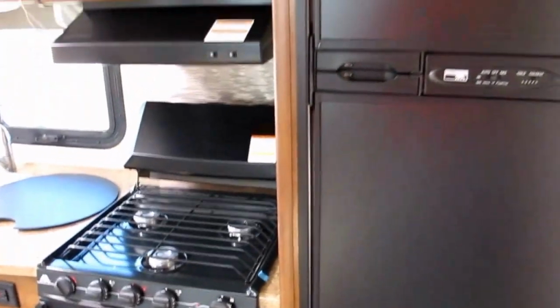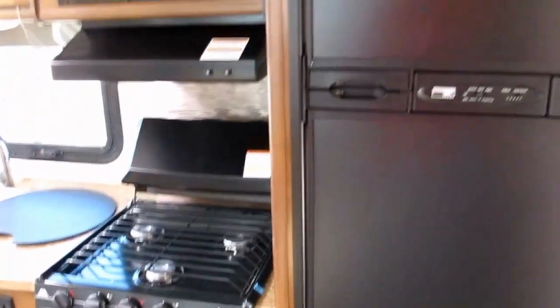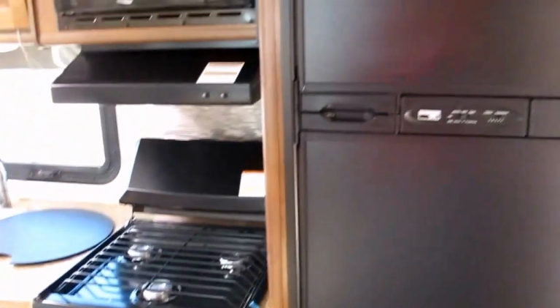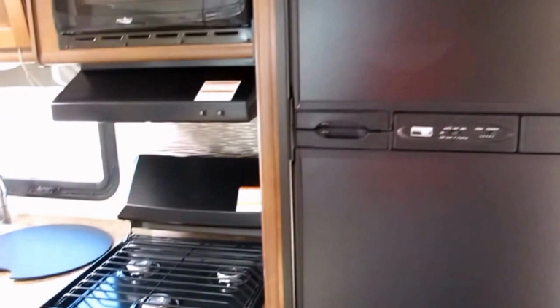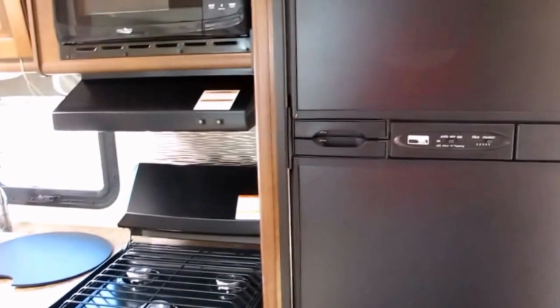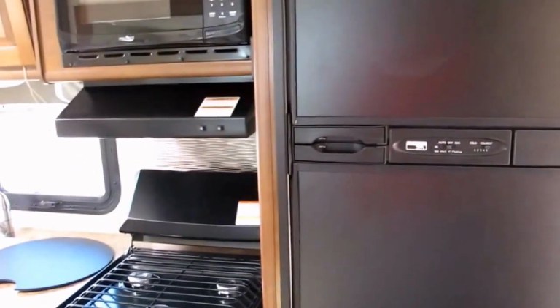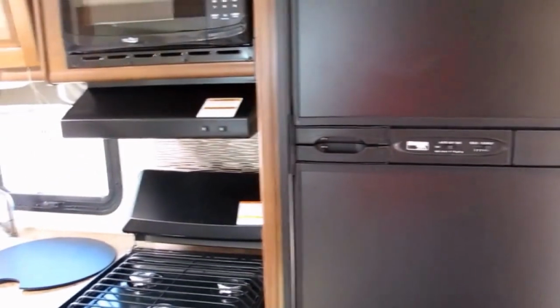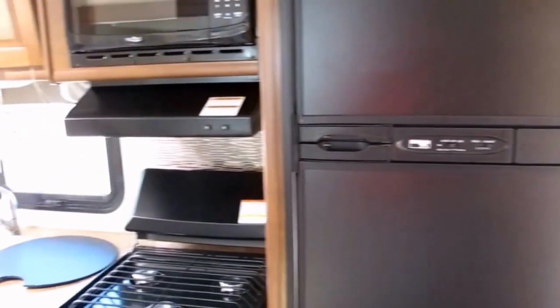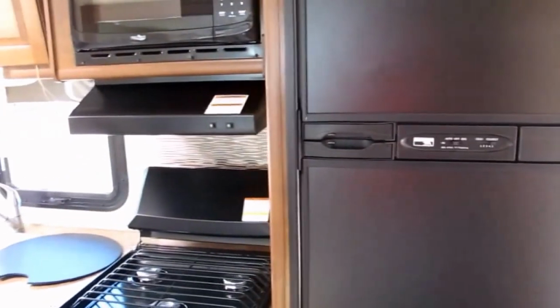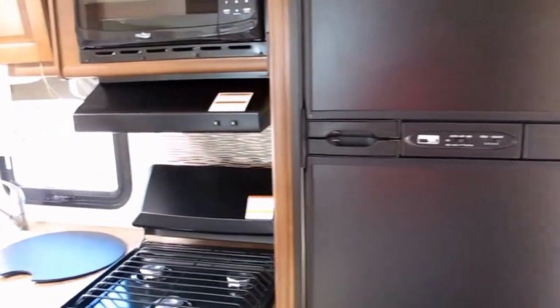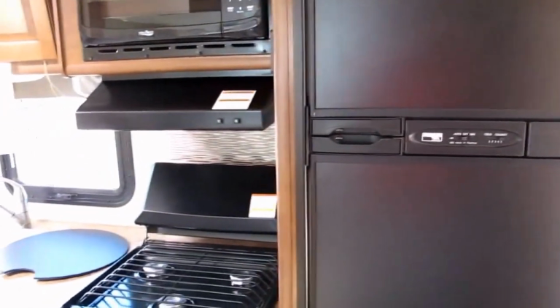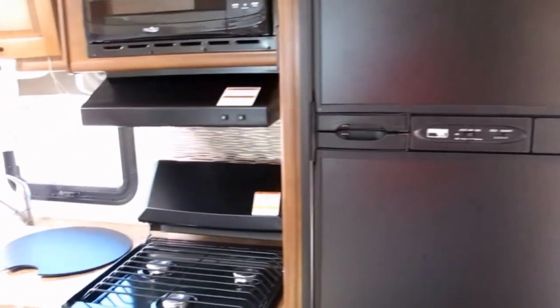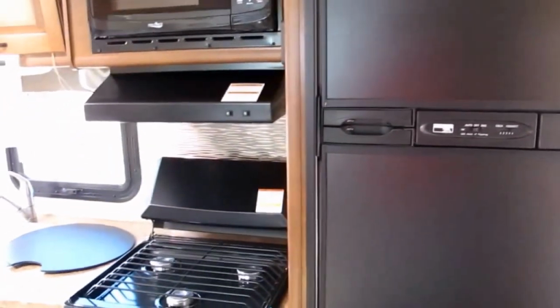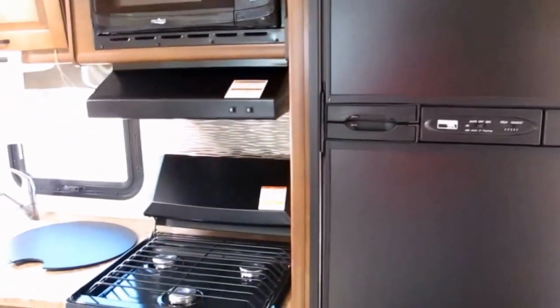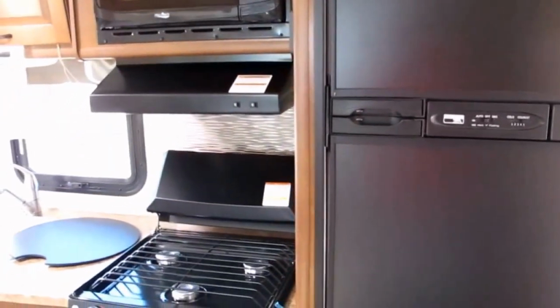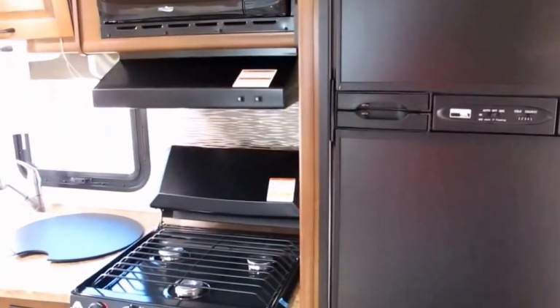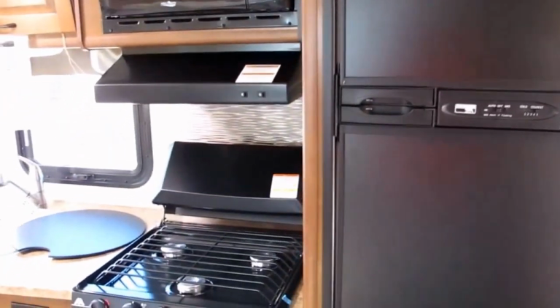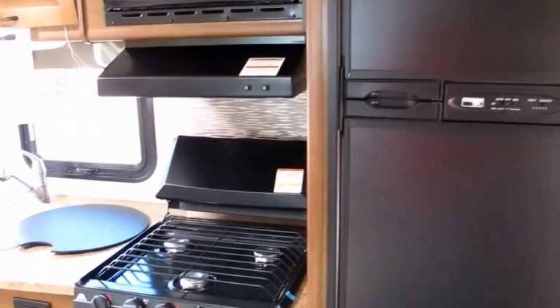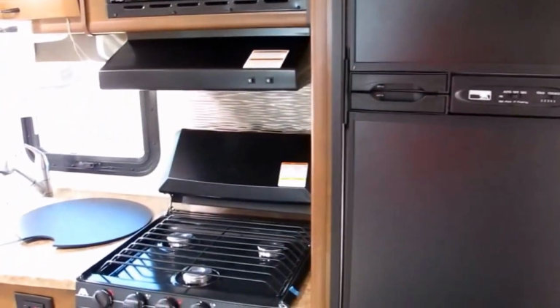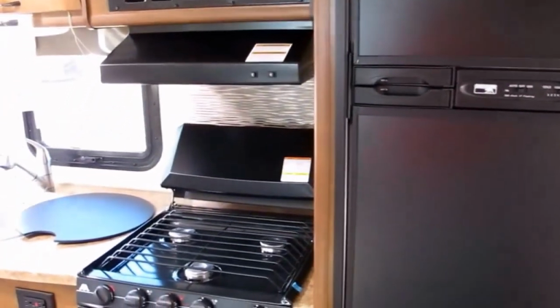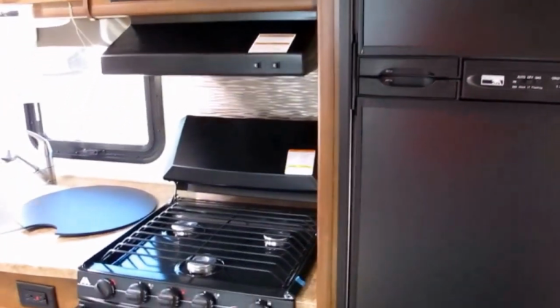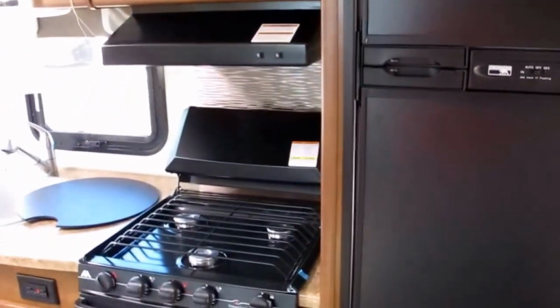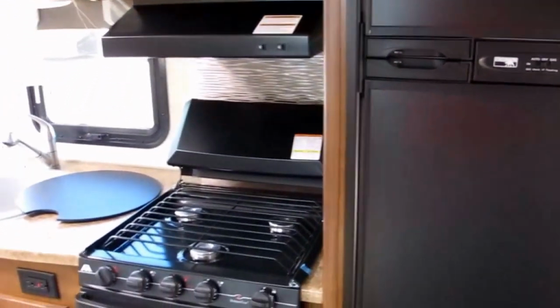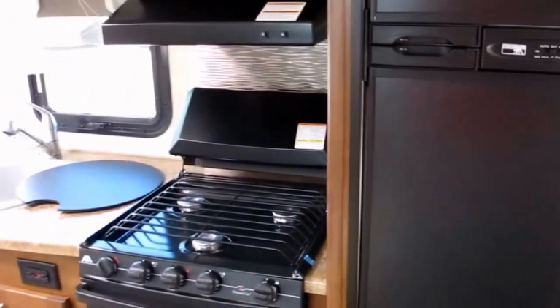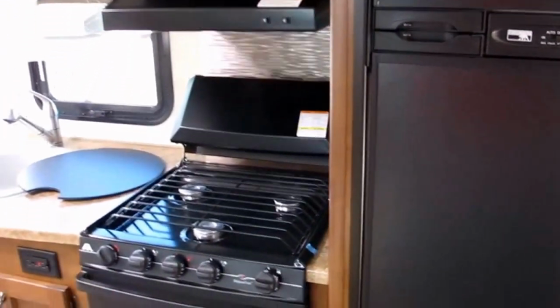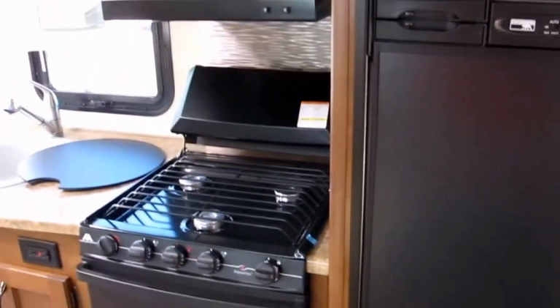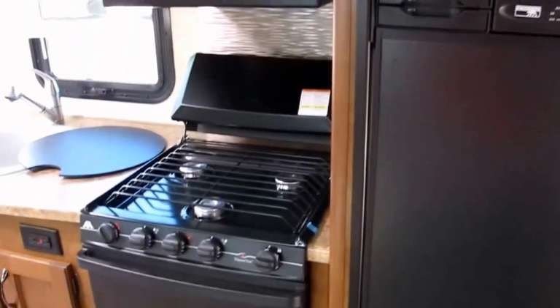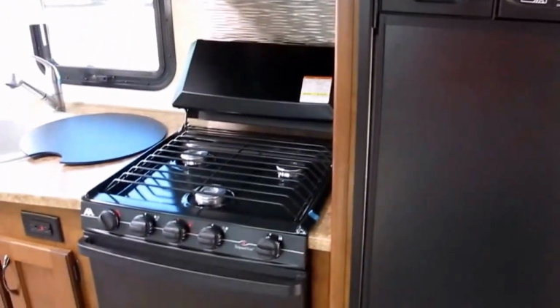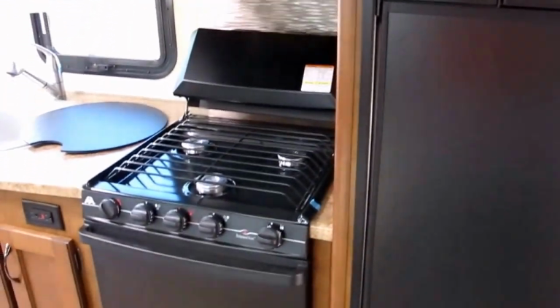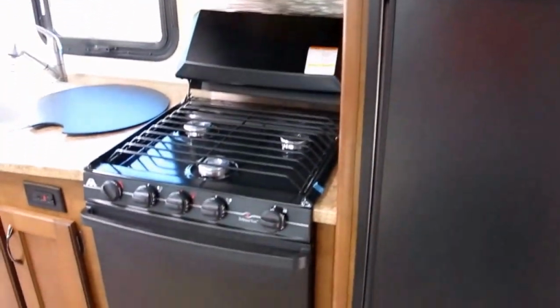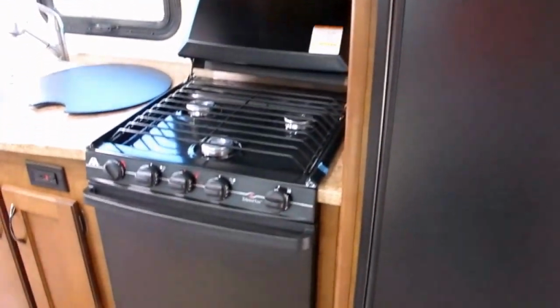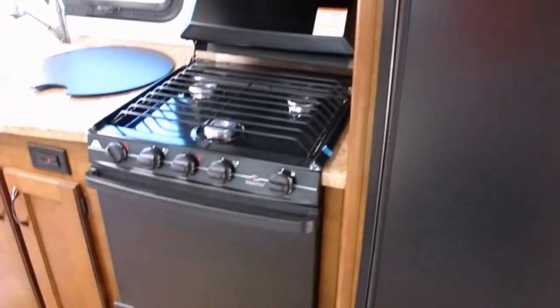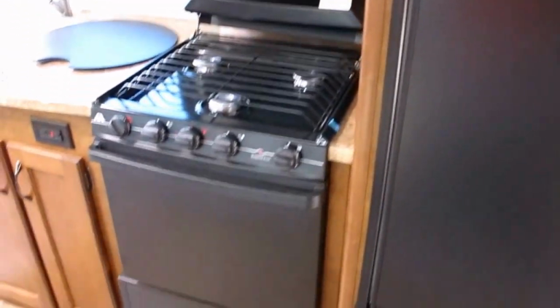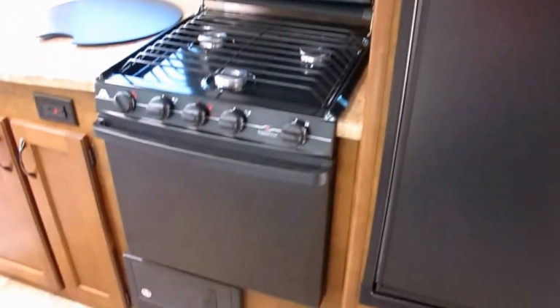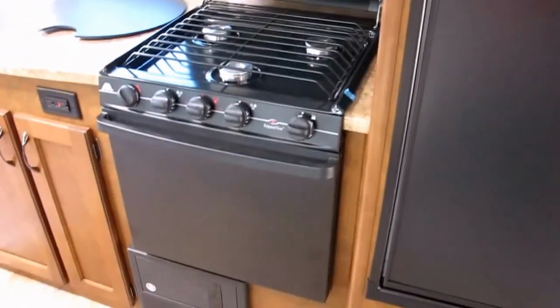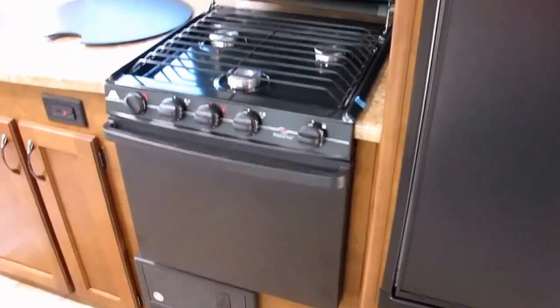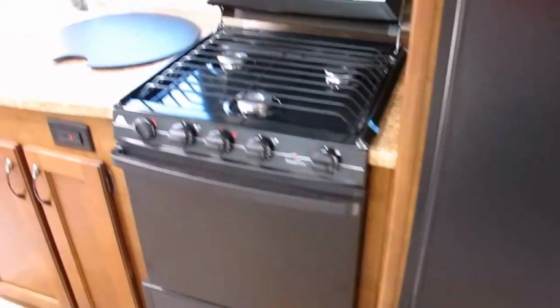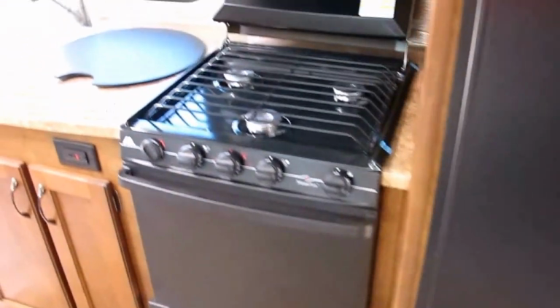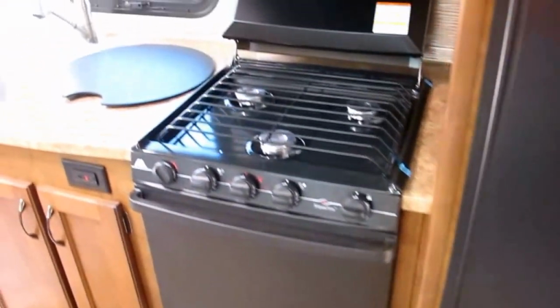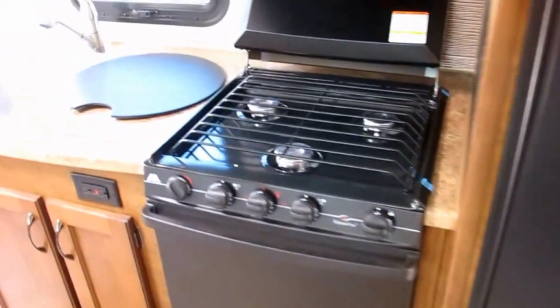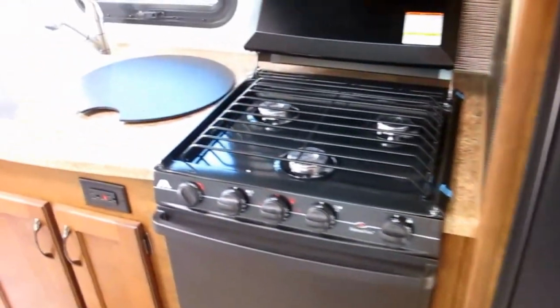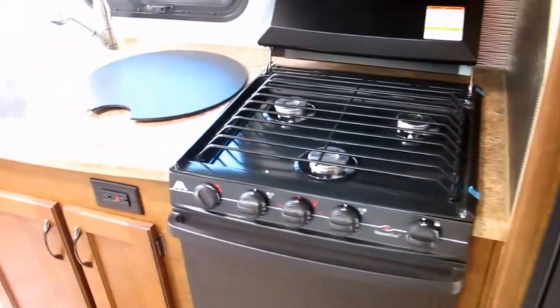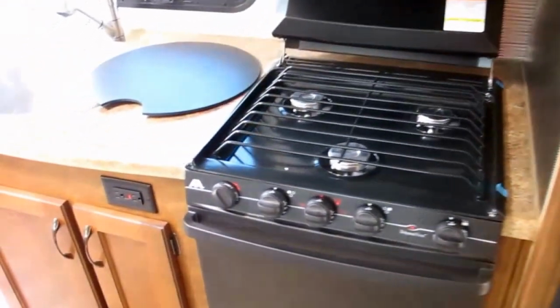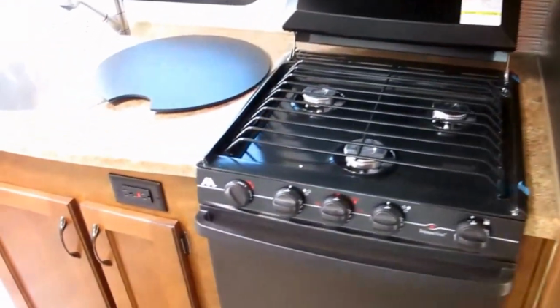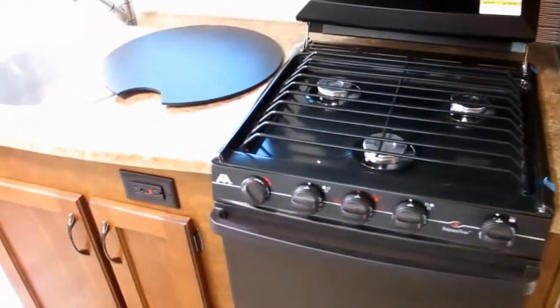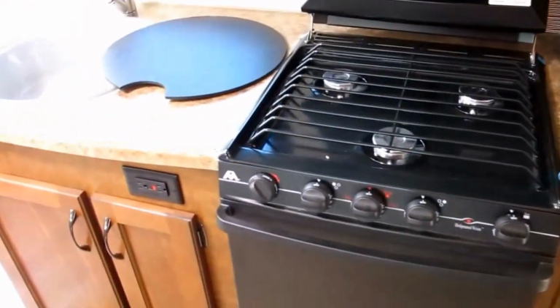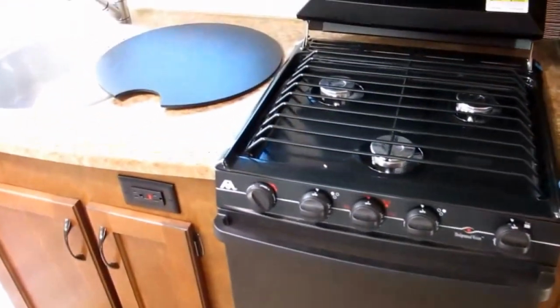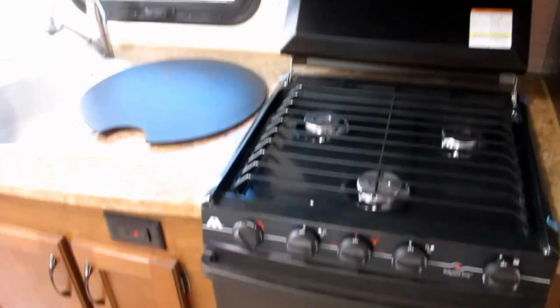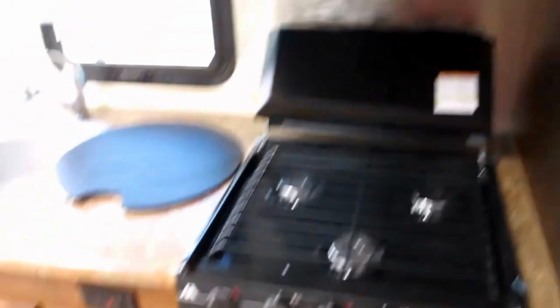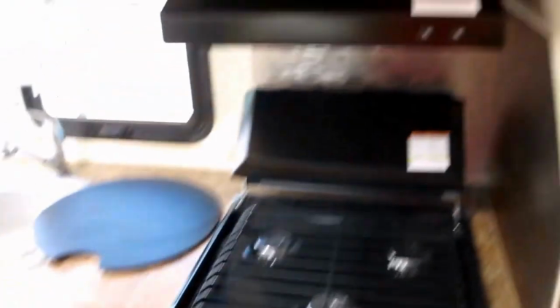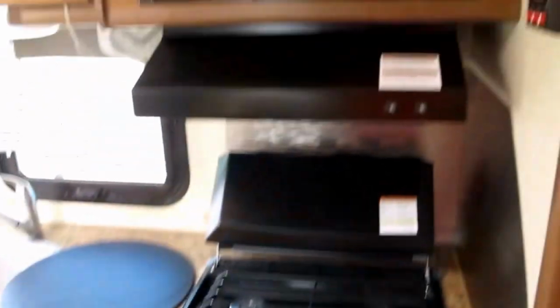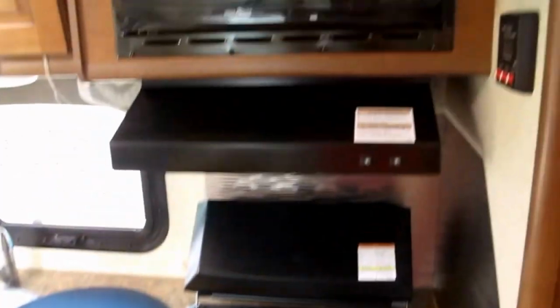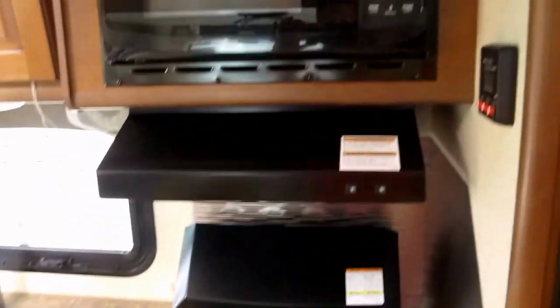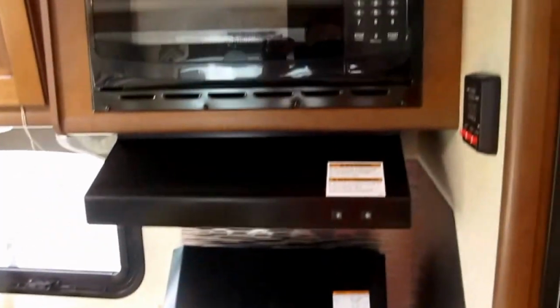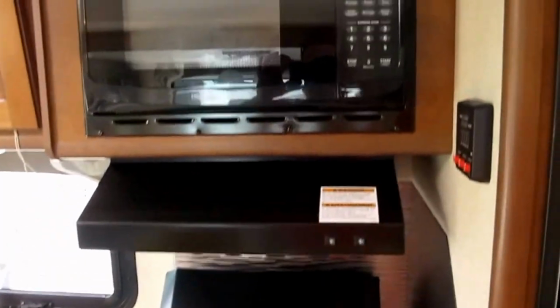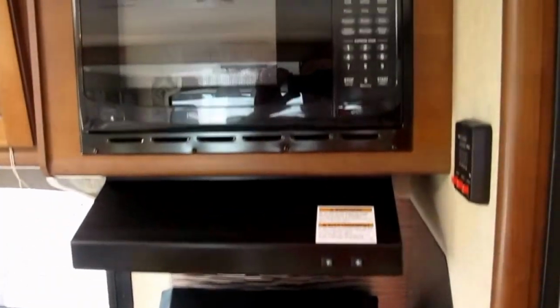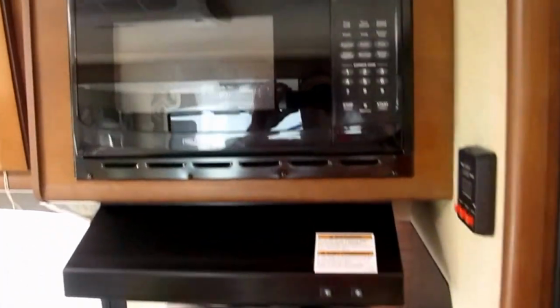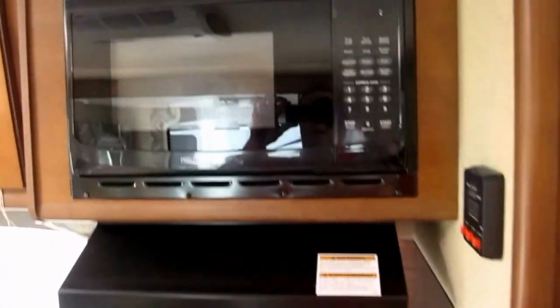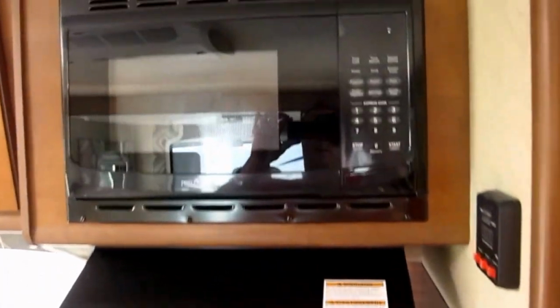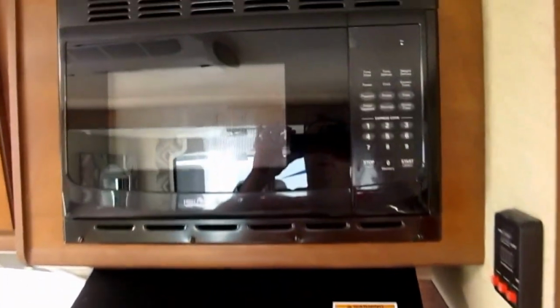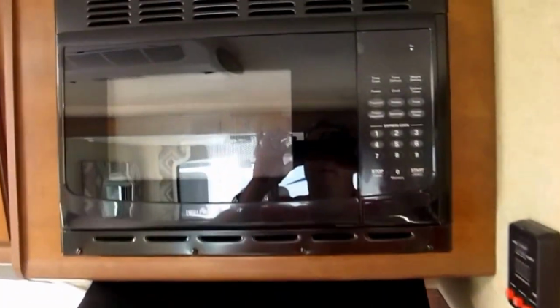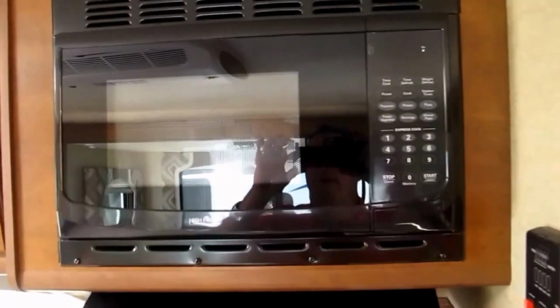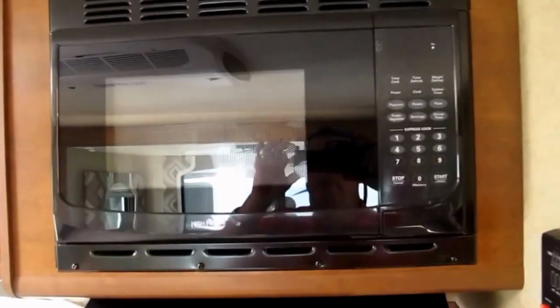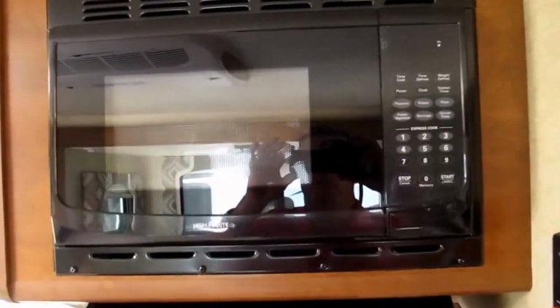Totally equipped kitchen — it's got the refrigerator, the freezer, the three-burner cooktop, the oven, the deep sink, and a microwave oven.